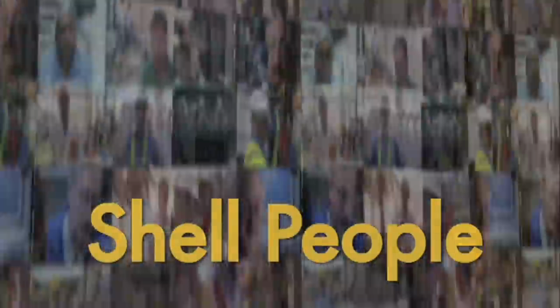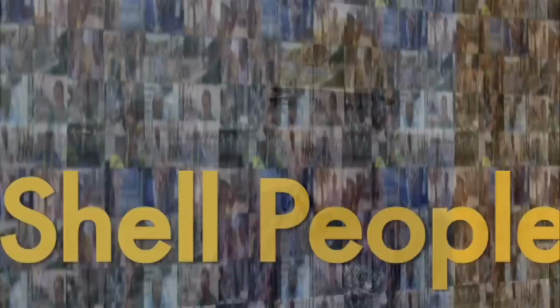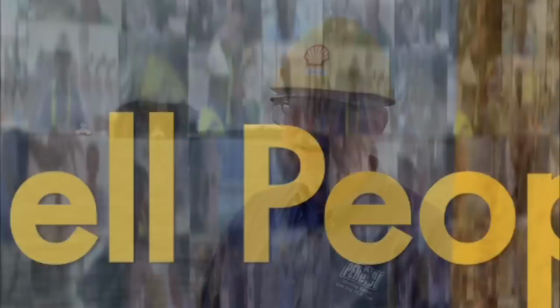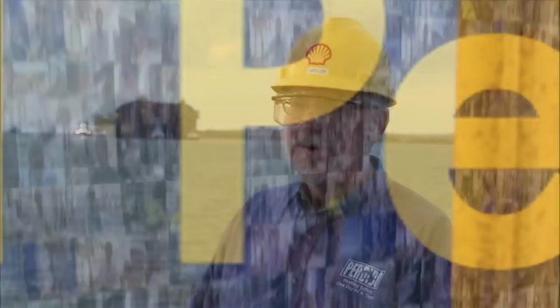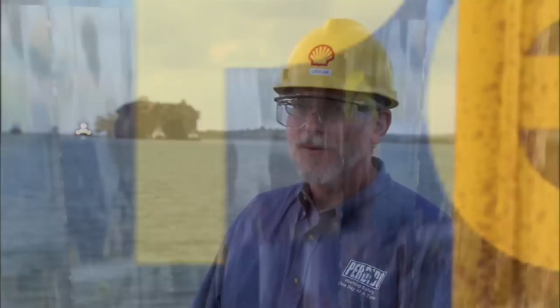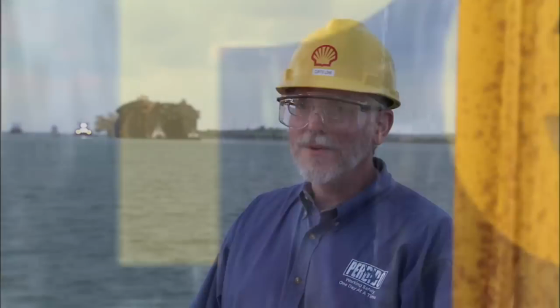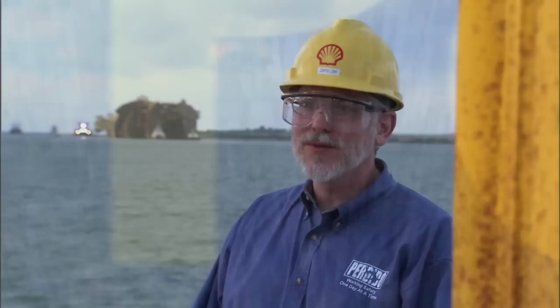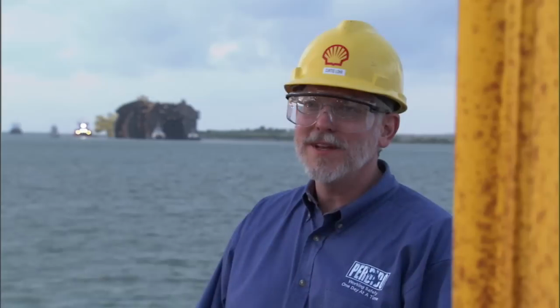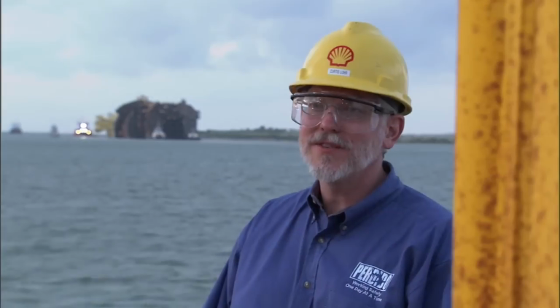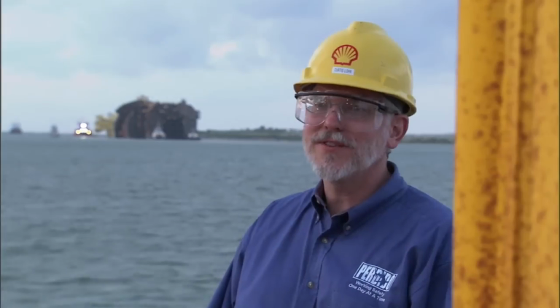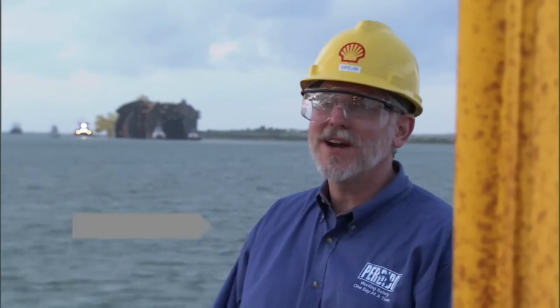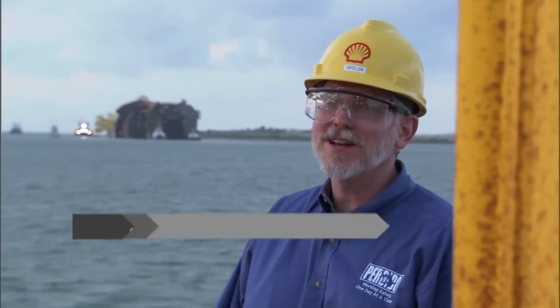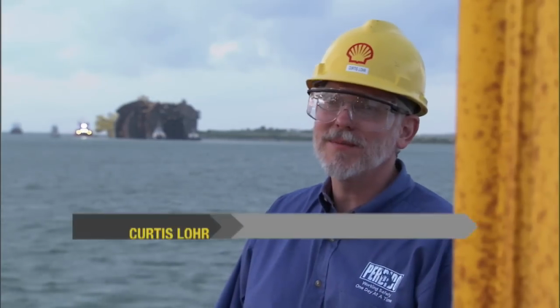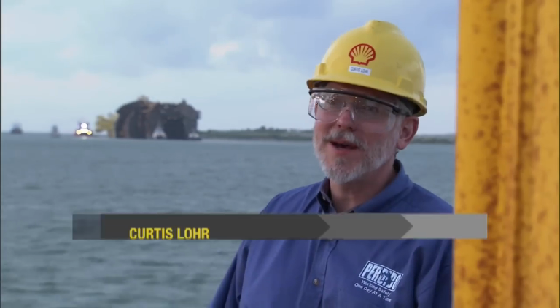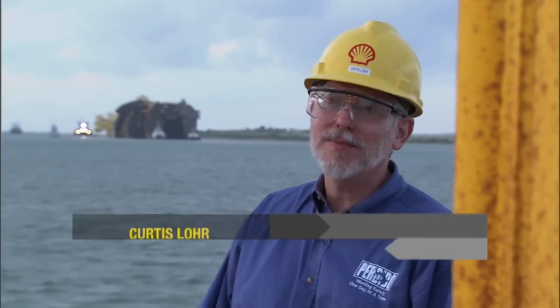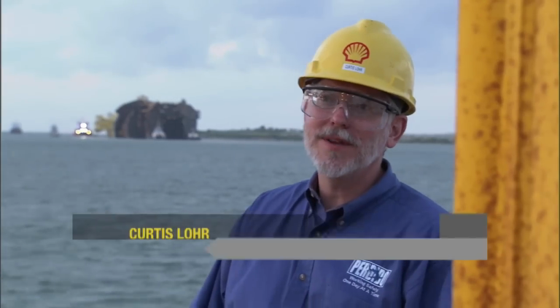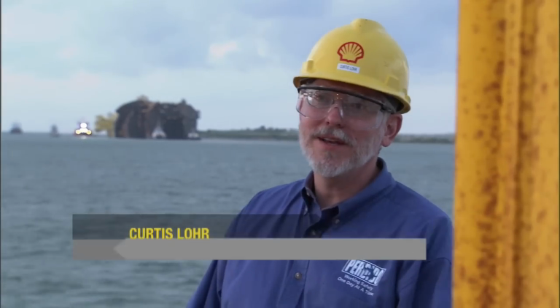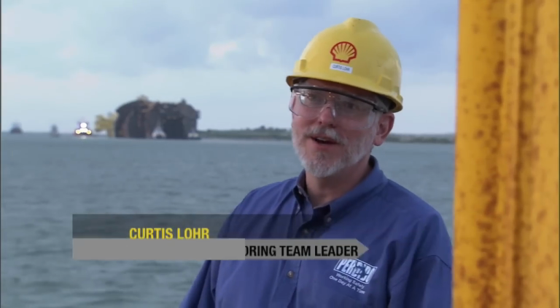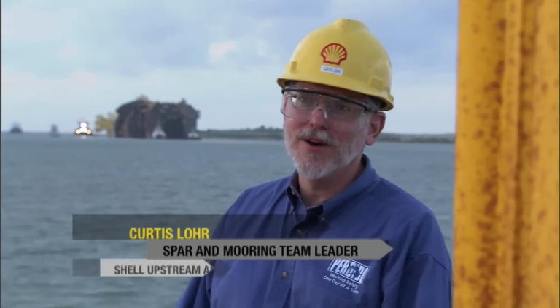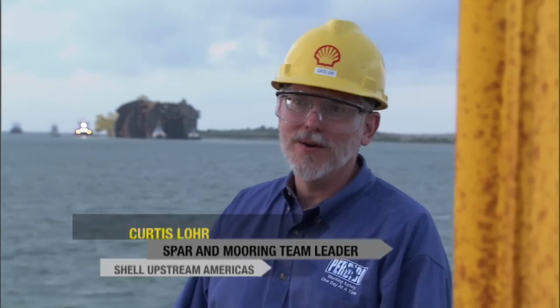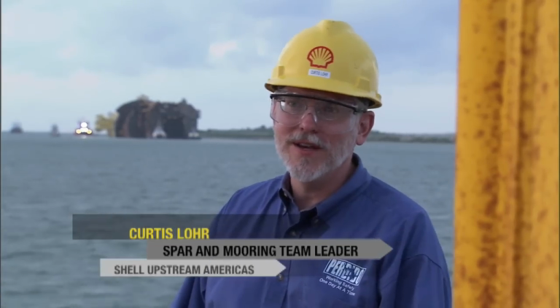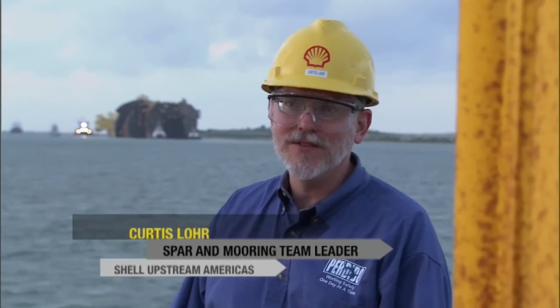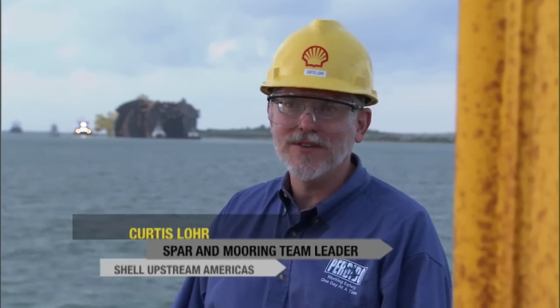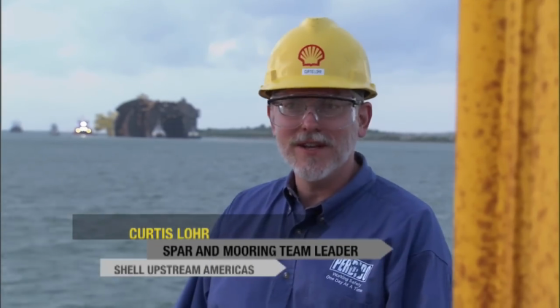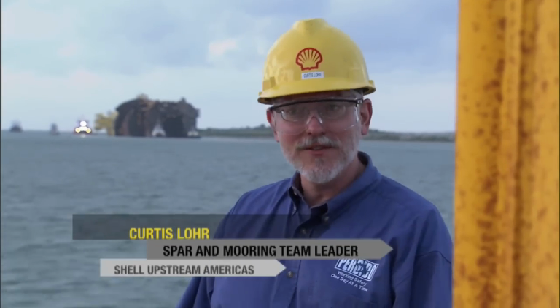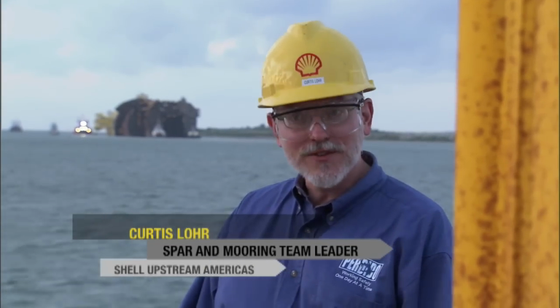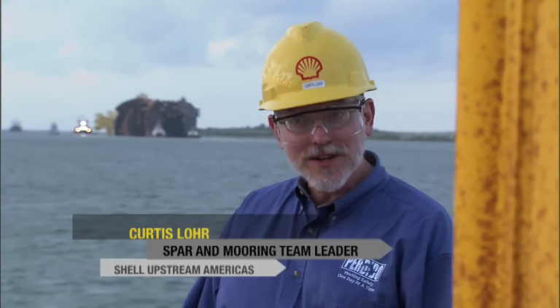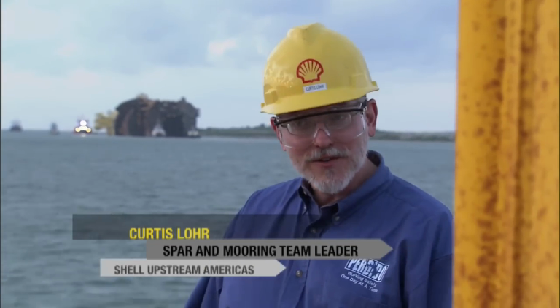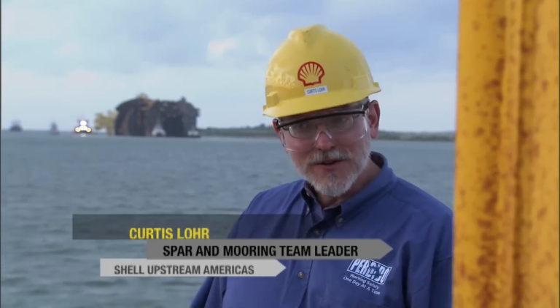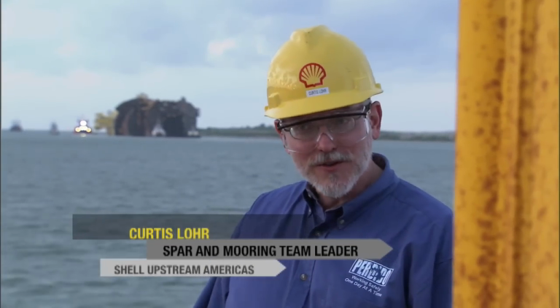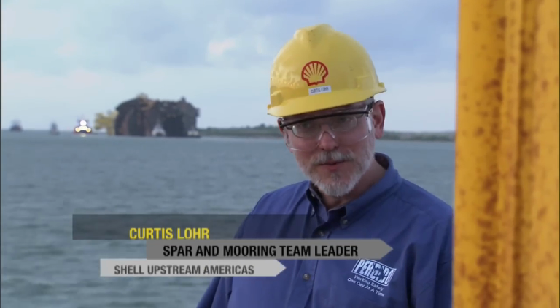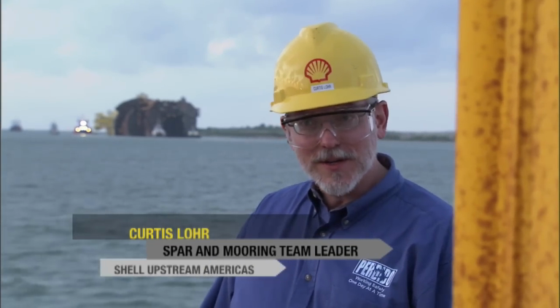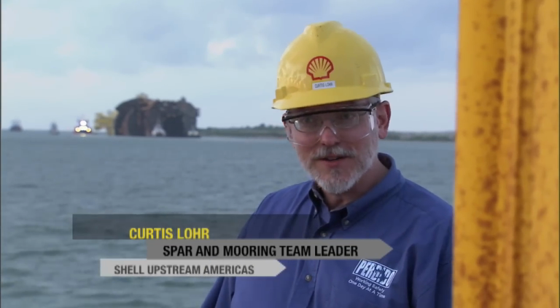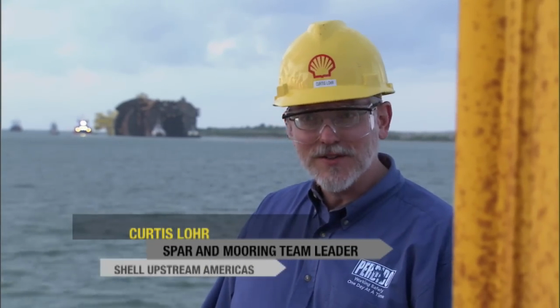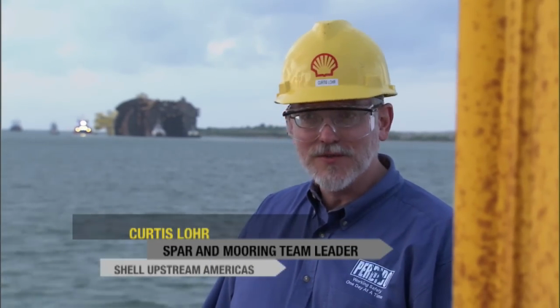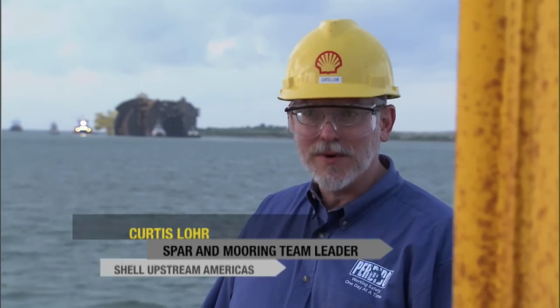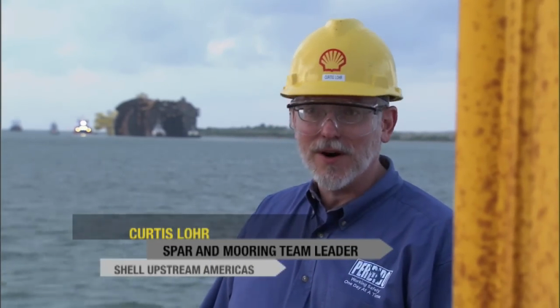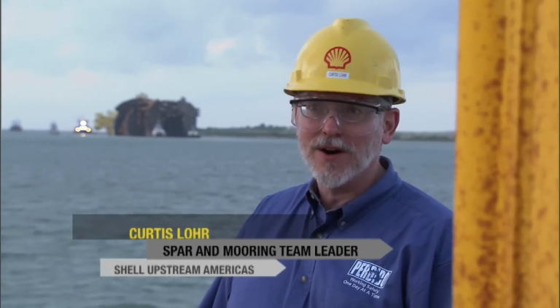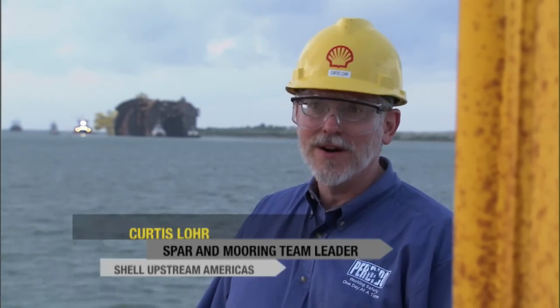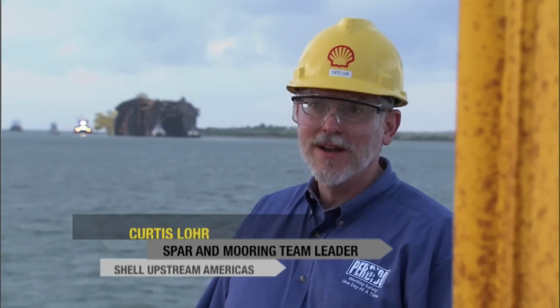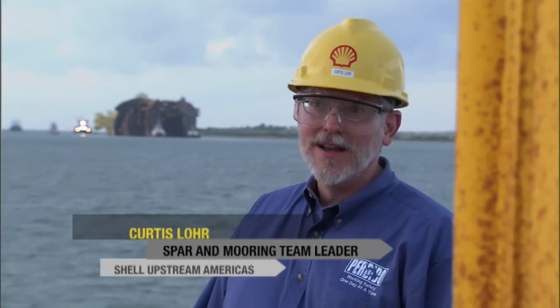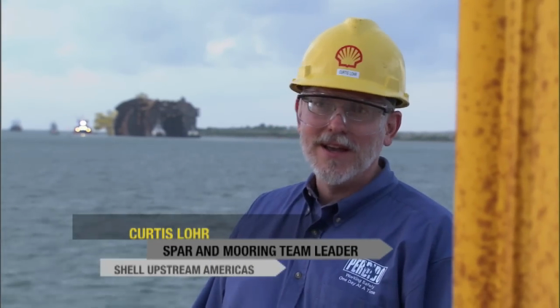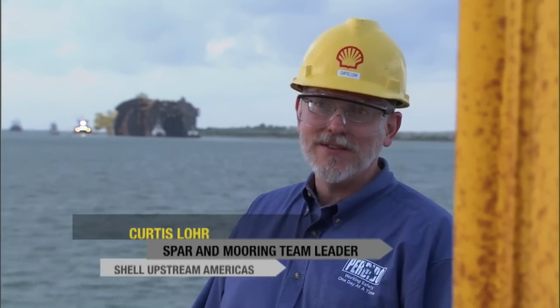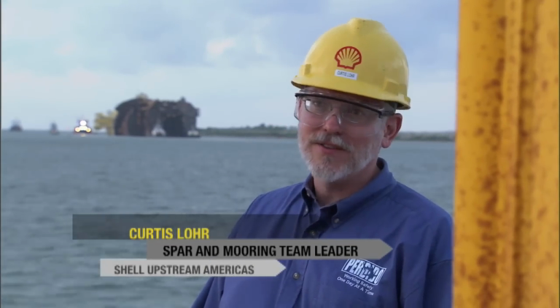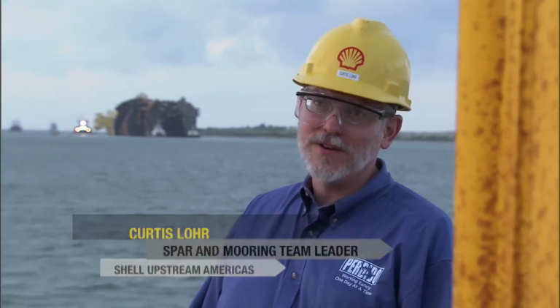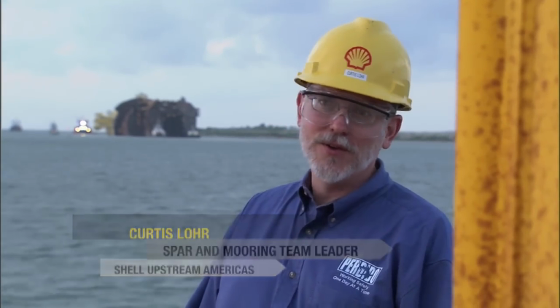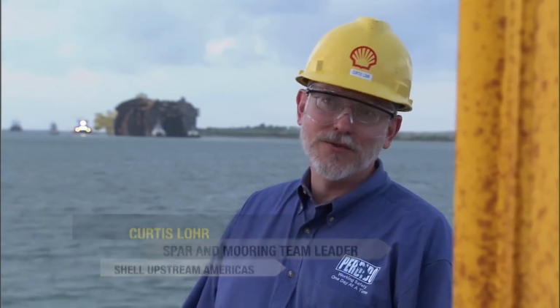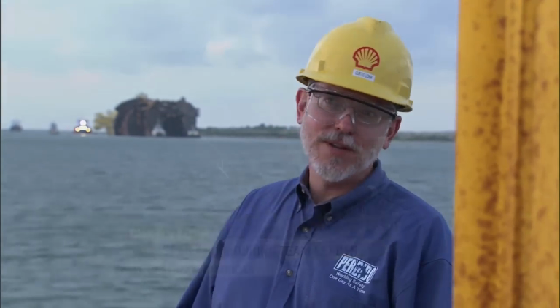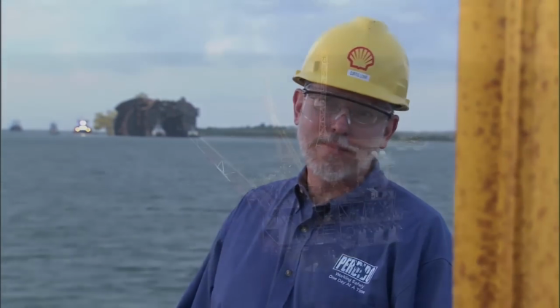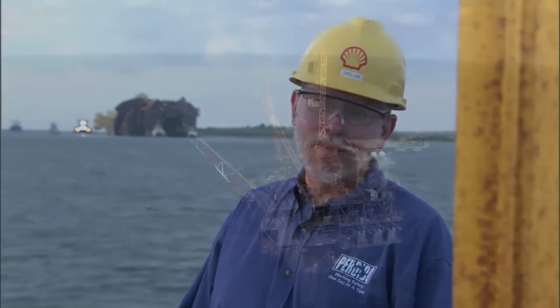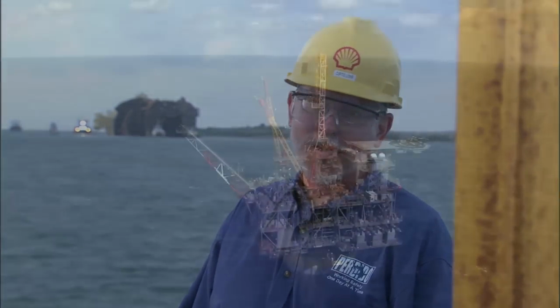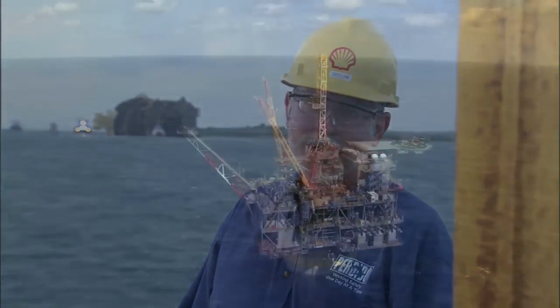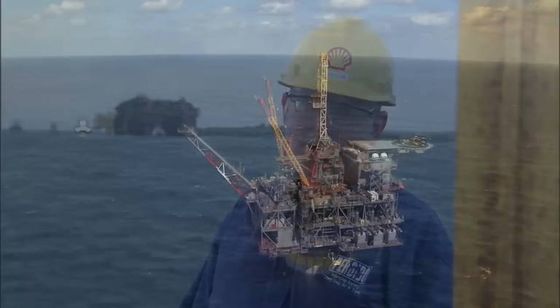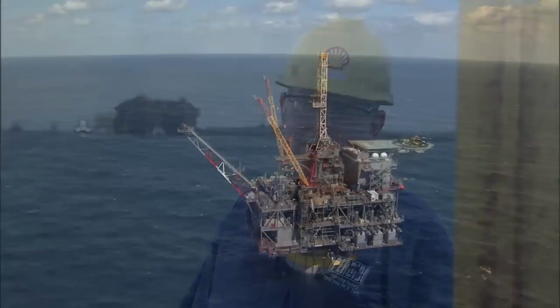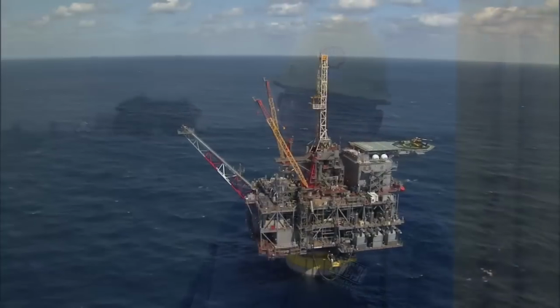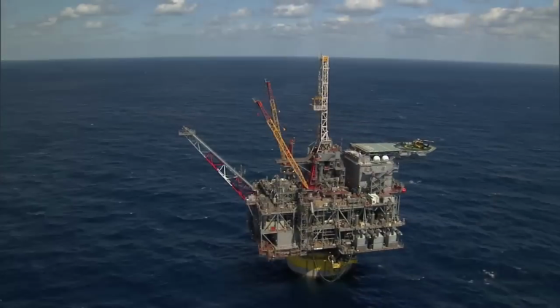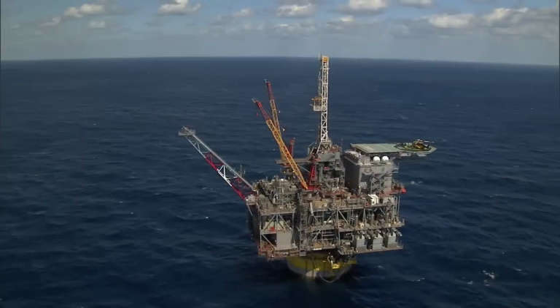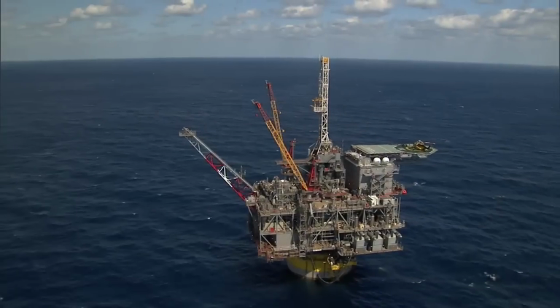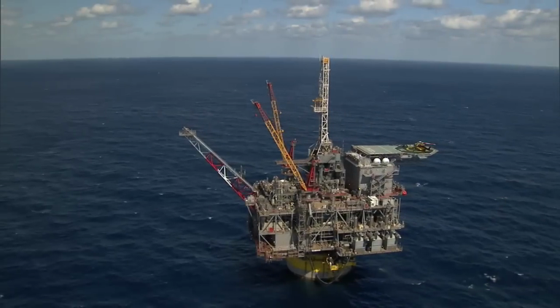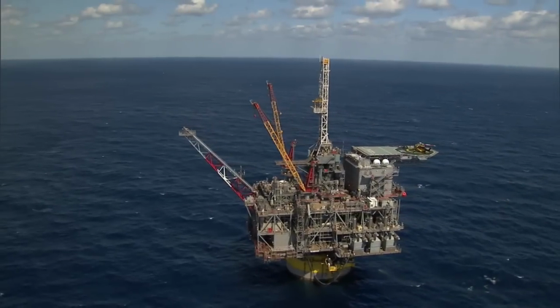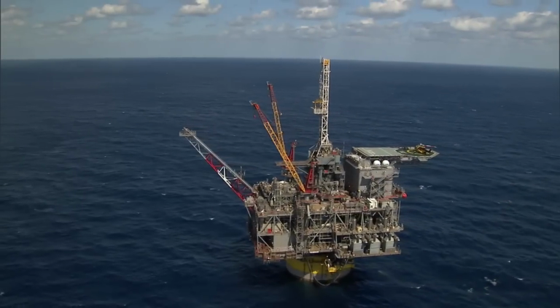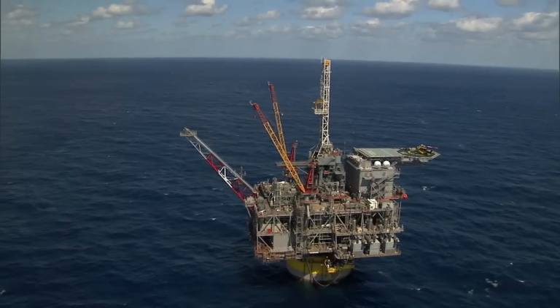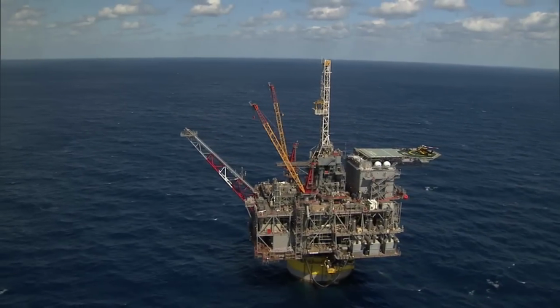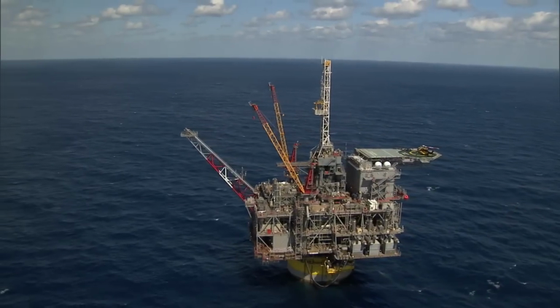What's really exciting about Perdido is it is Shell's first production spar. It's in ultra-deep water, nearly 8,000 feet of water.